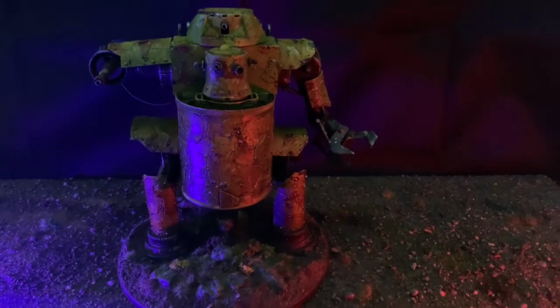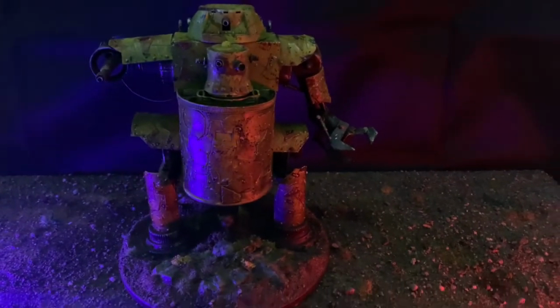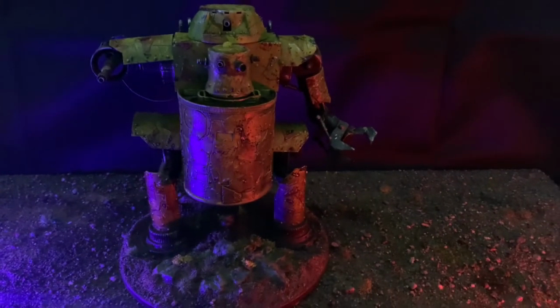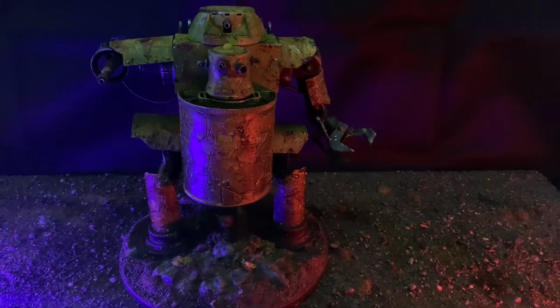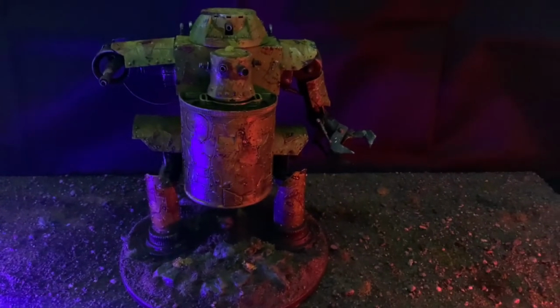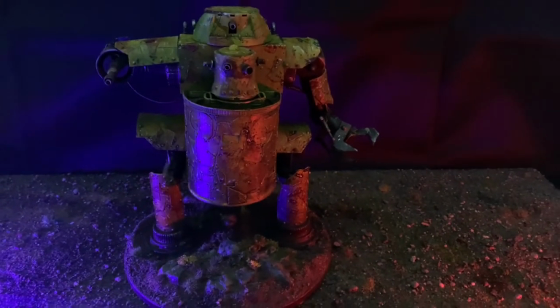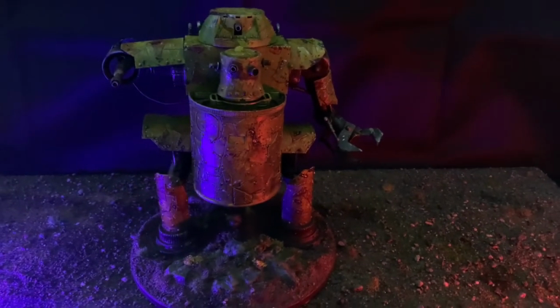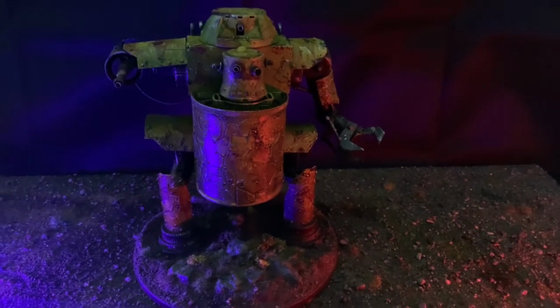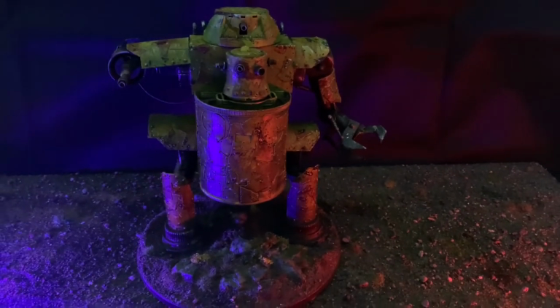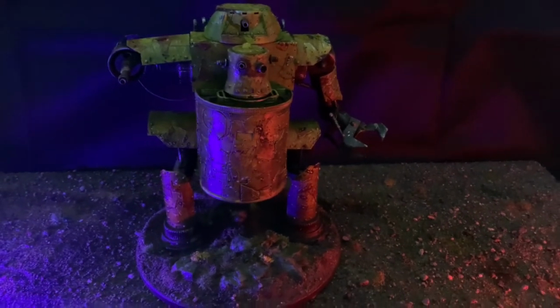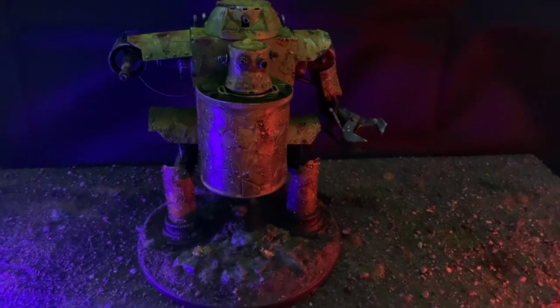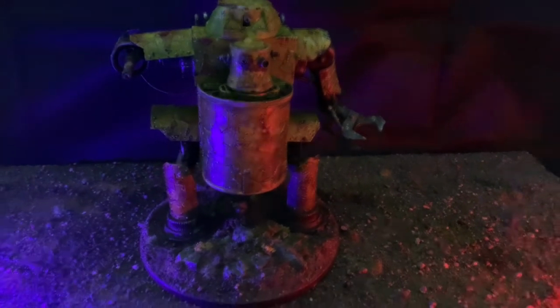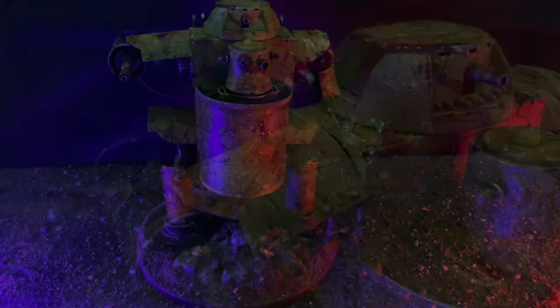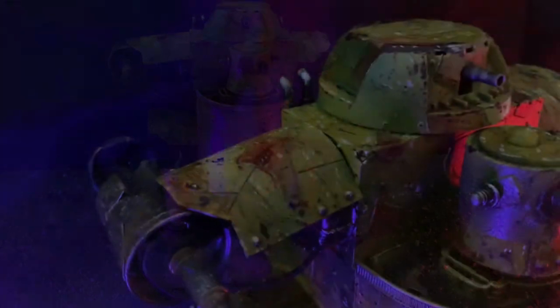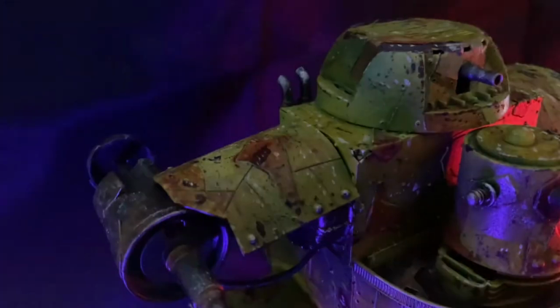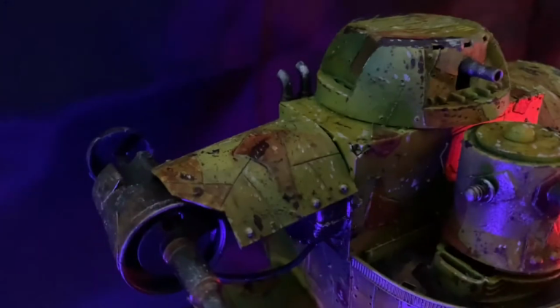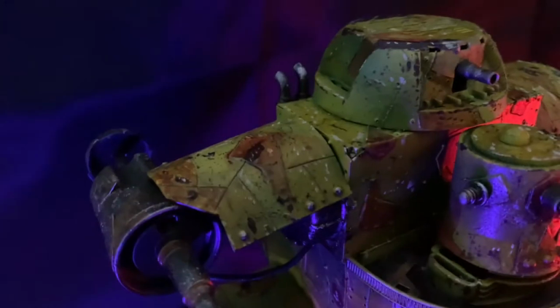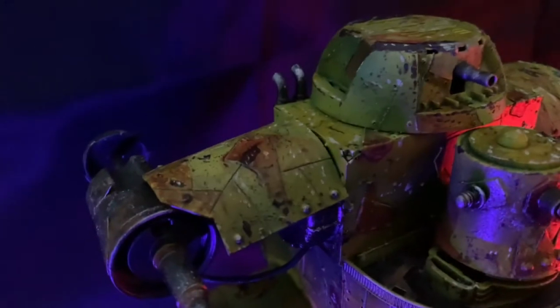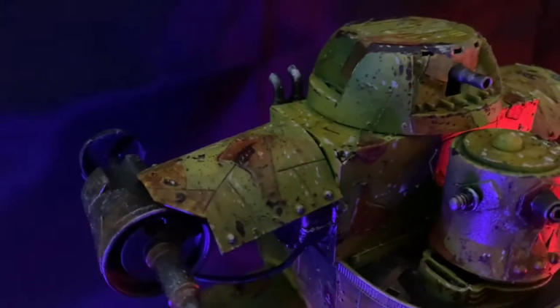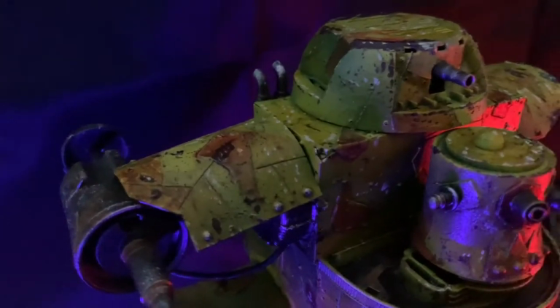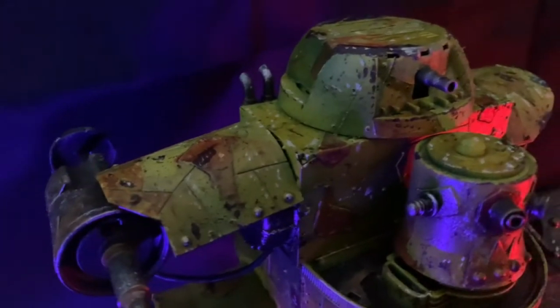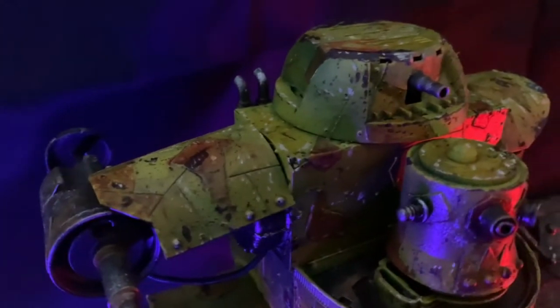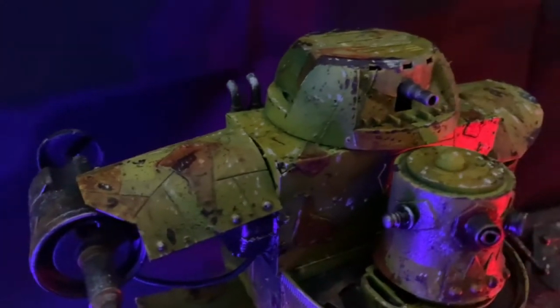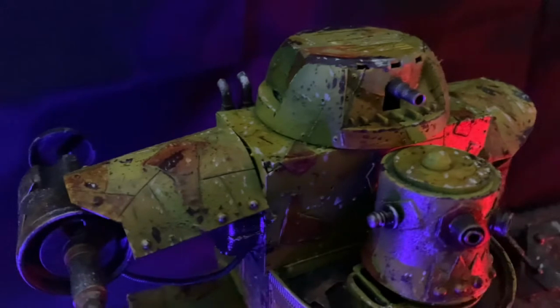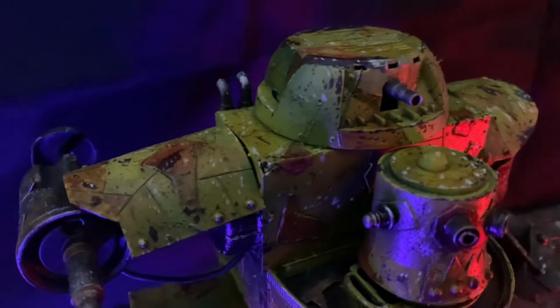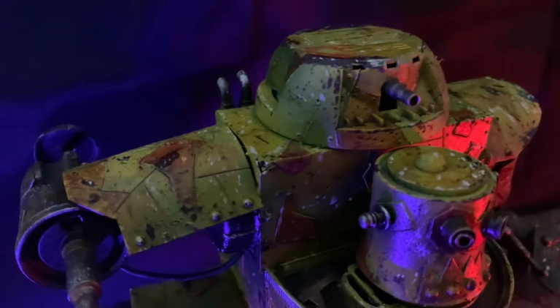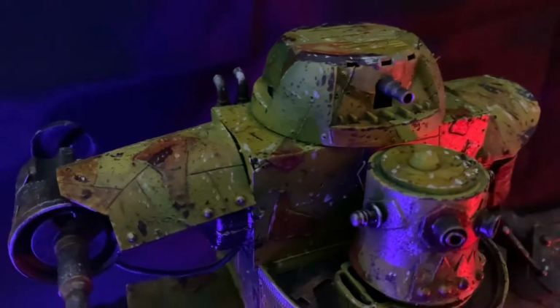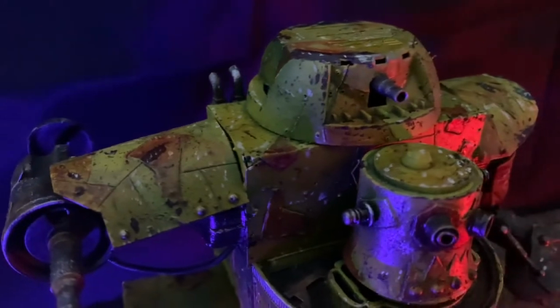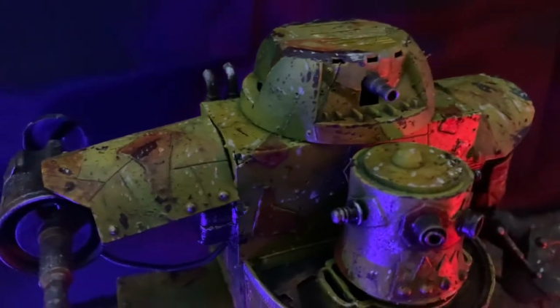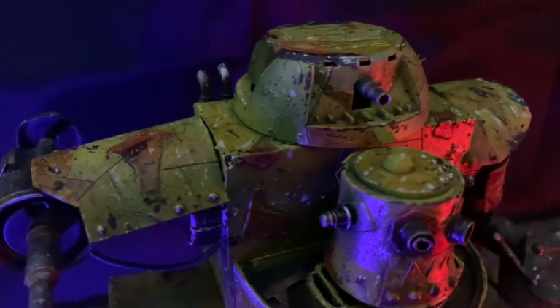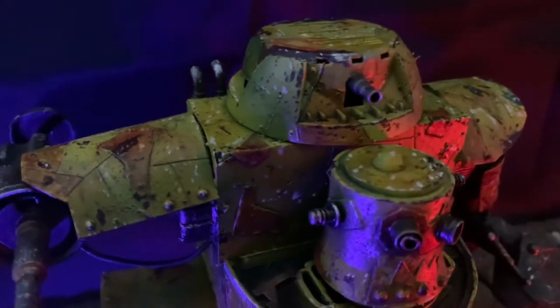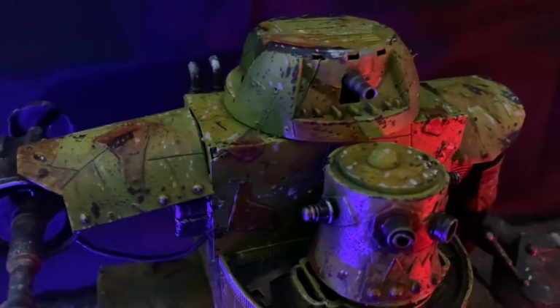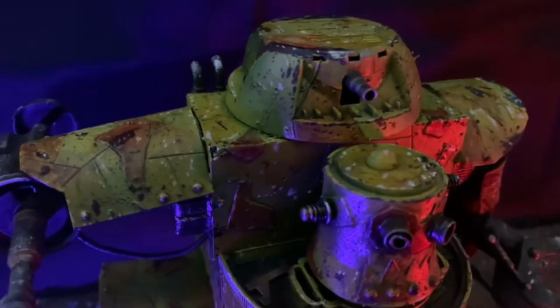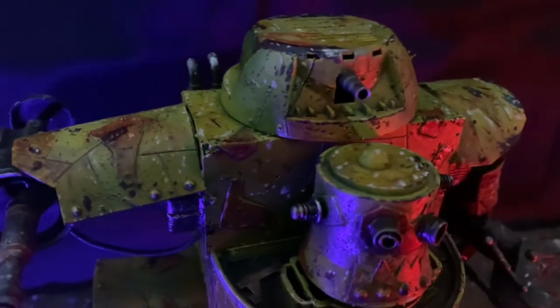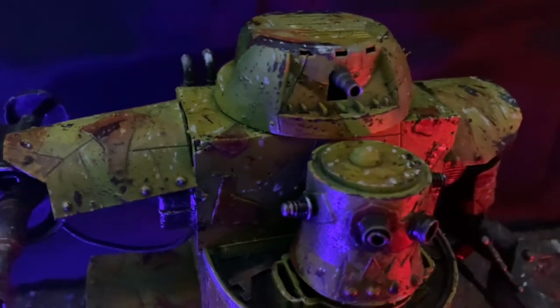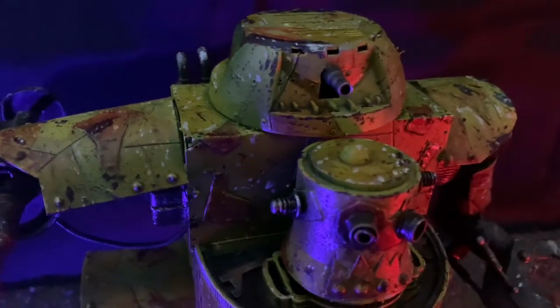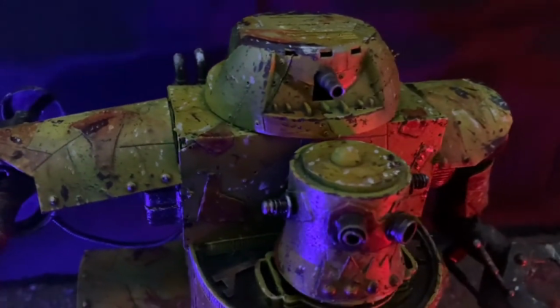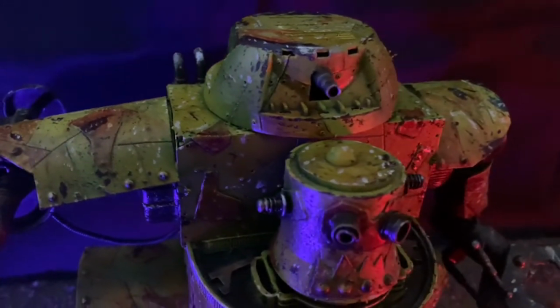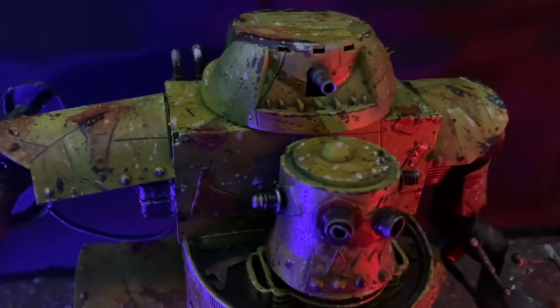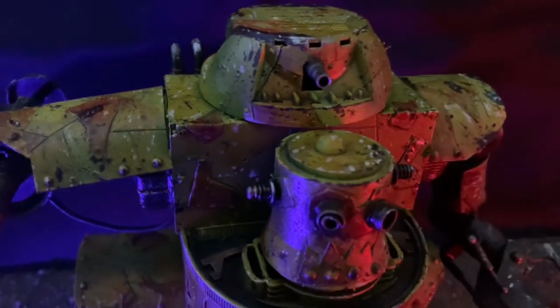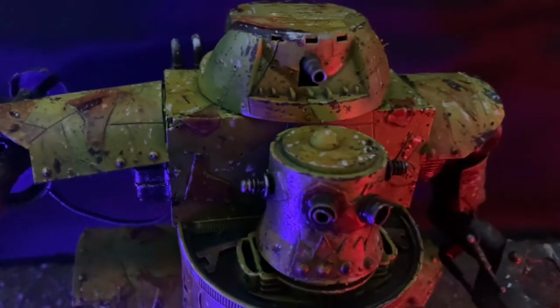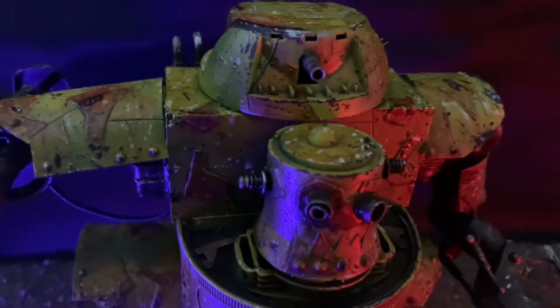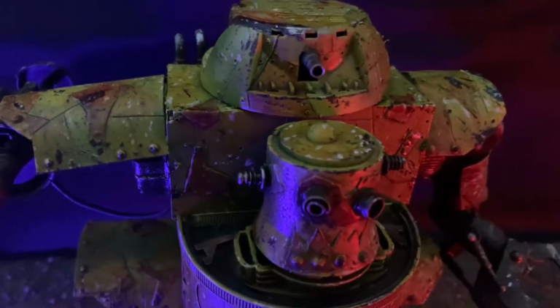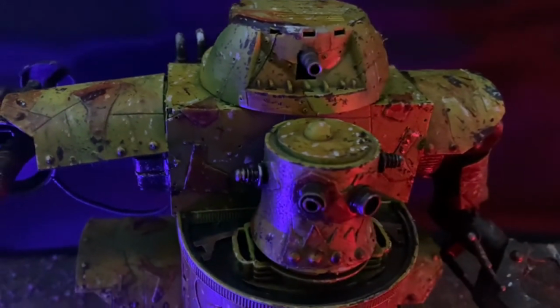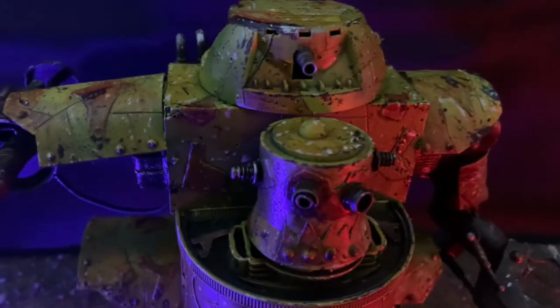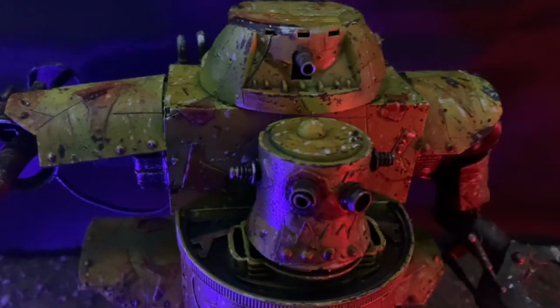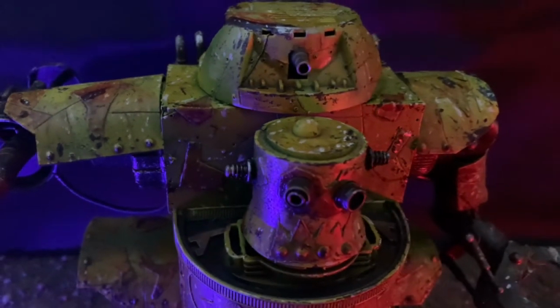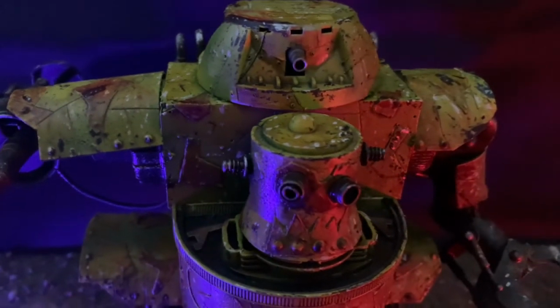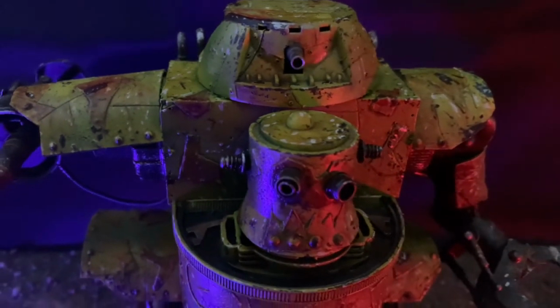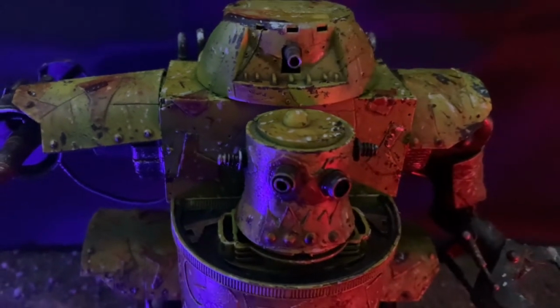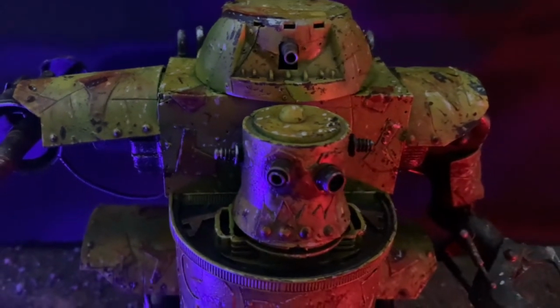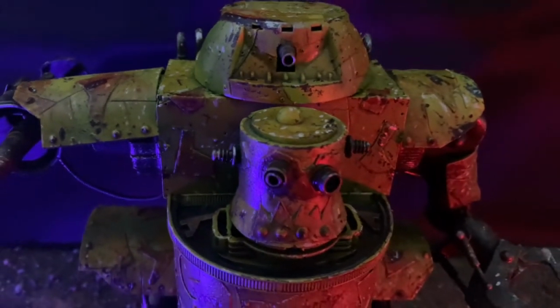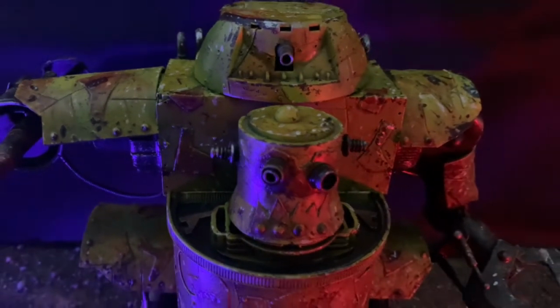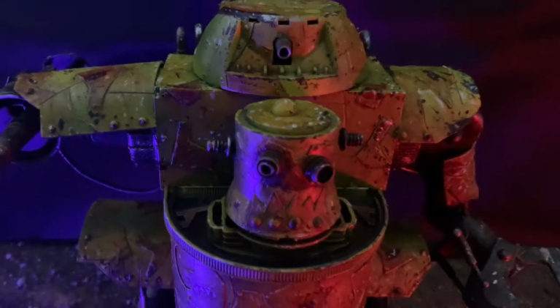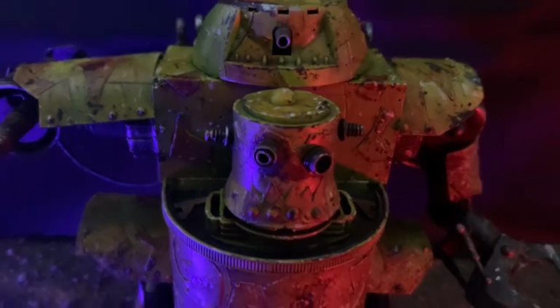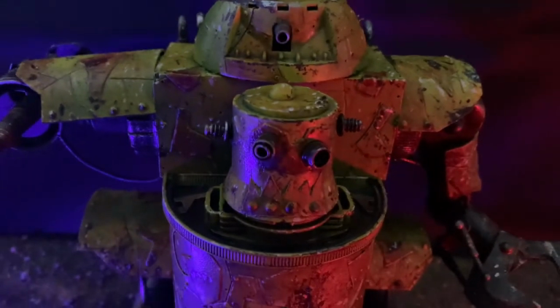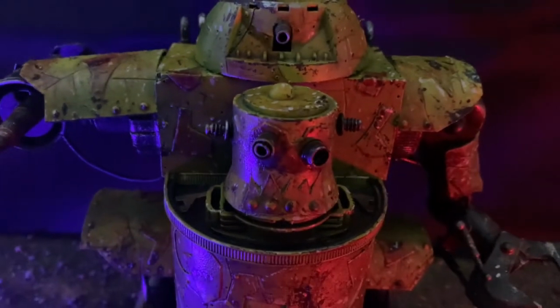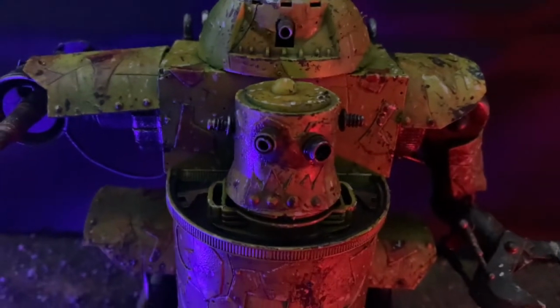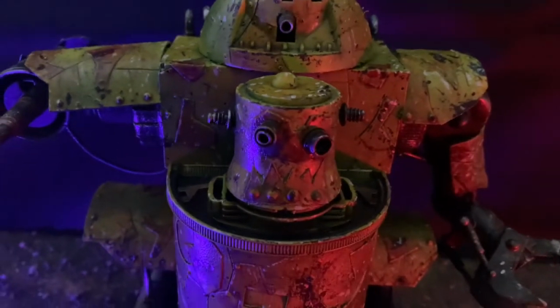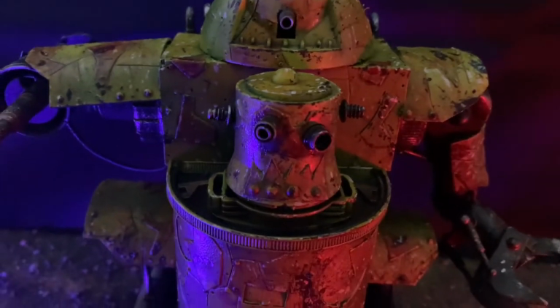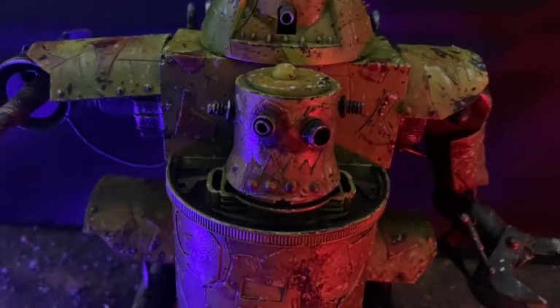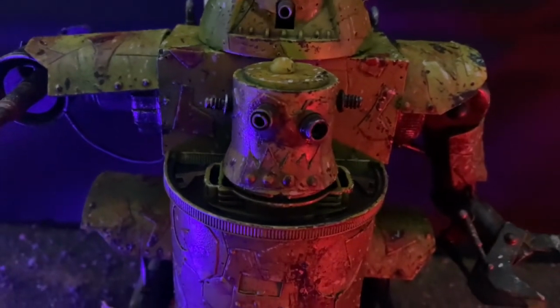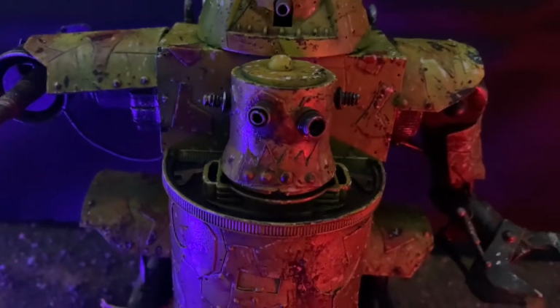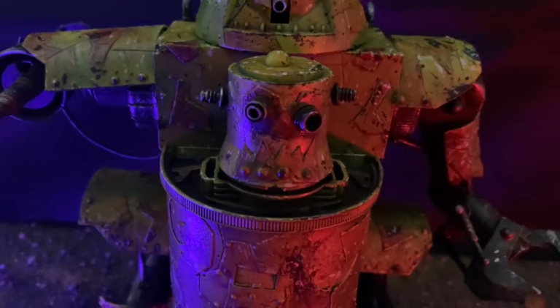I liked how this aesthetic really wasn't taking itself too seriously, and it let me have a bit of a laugh and a joke with what I was building.